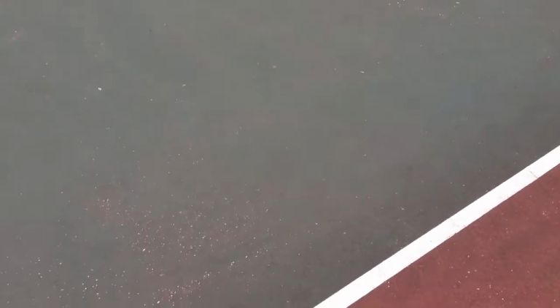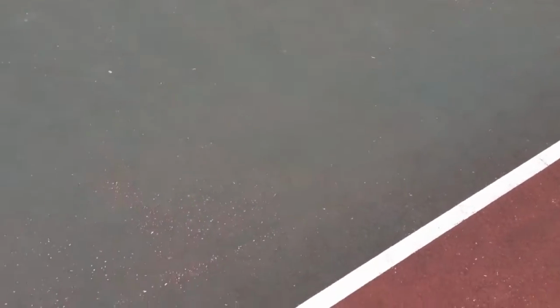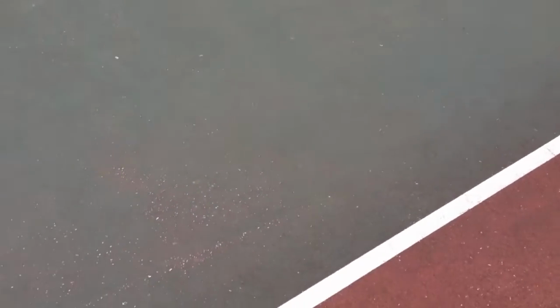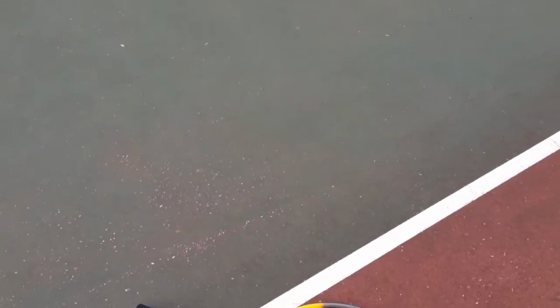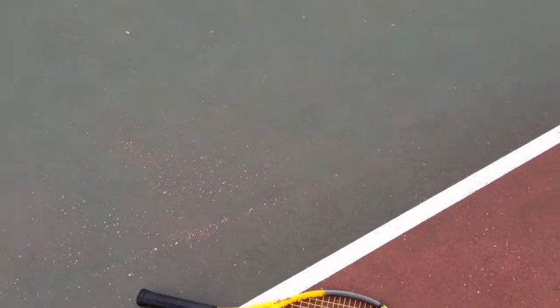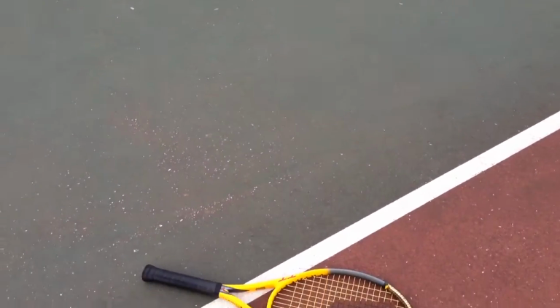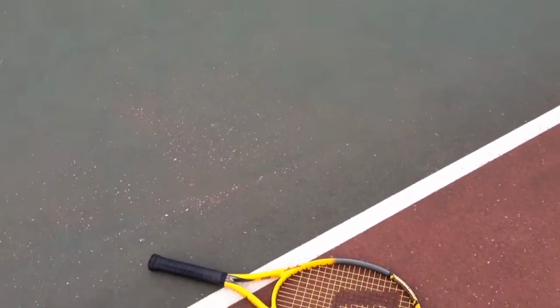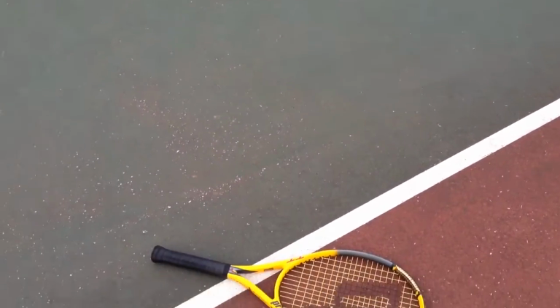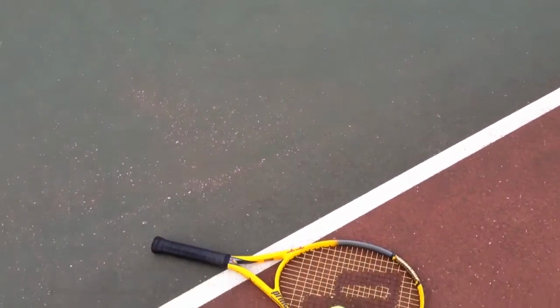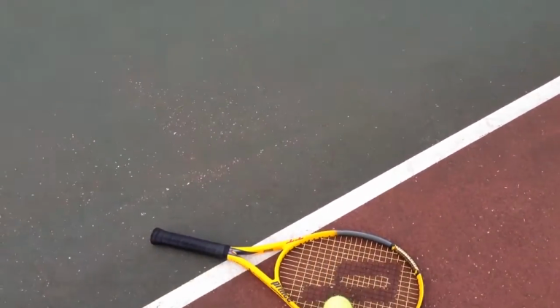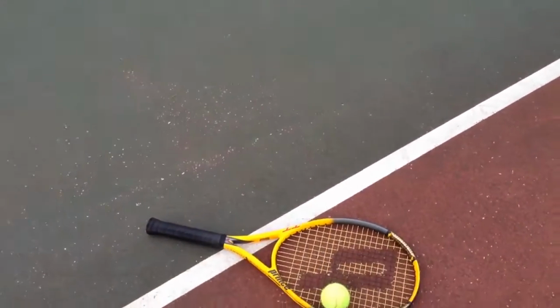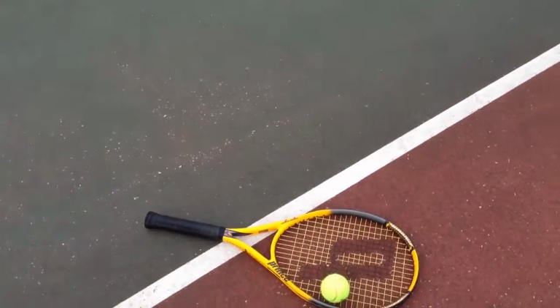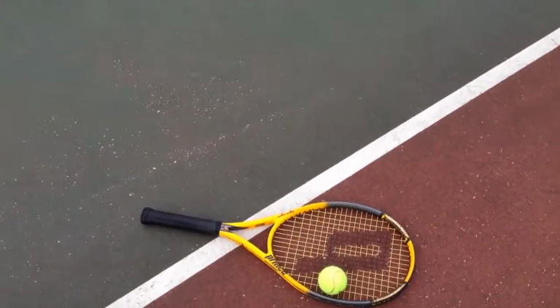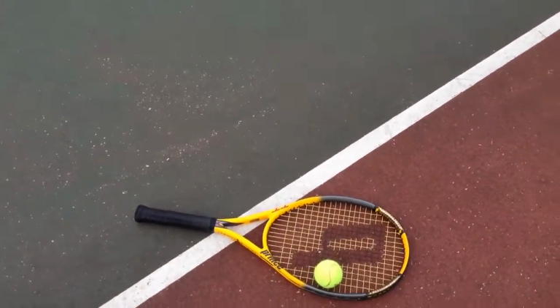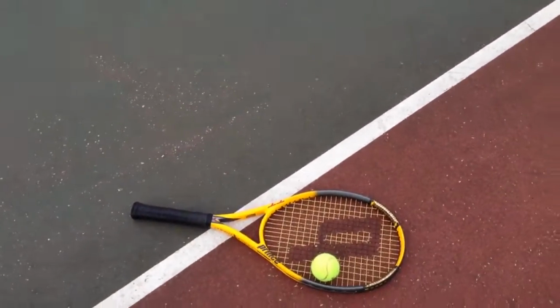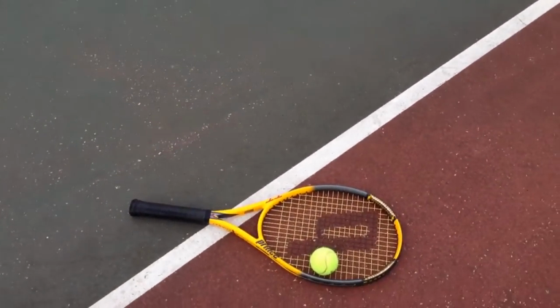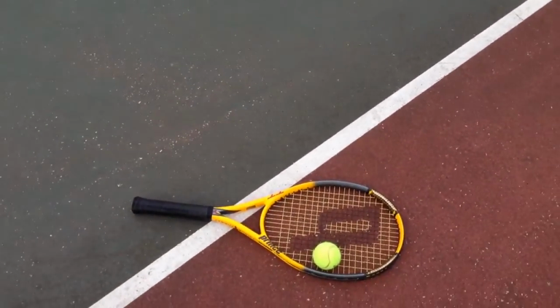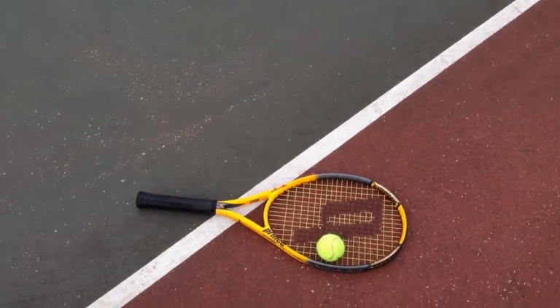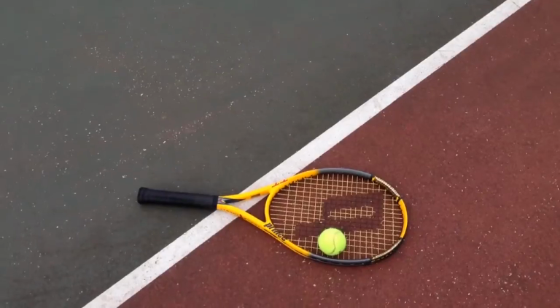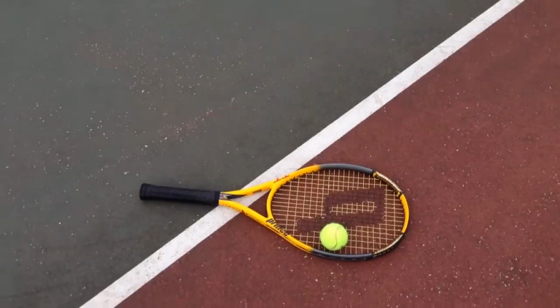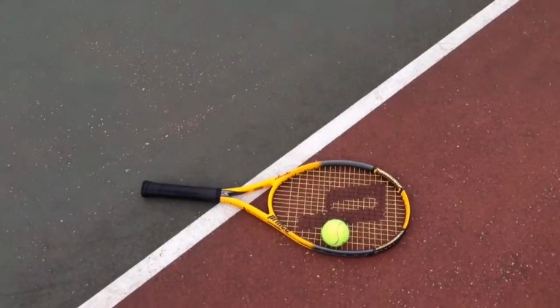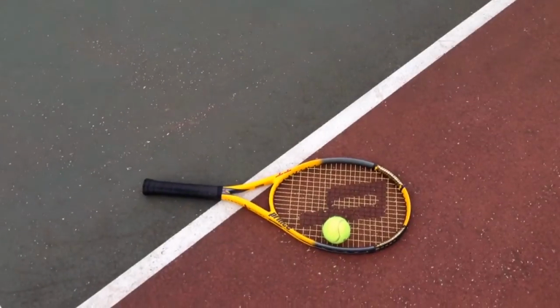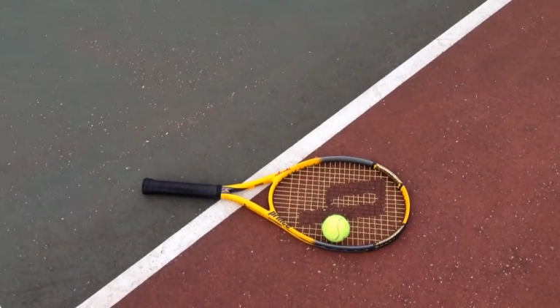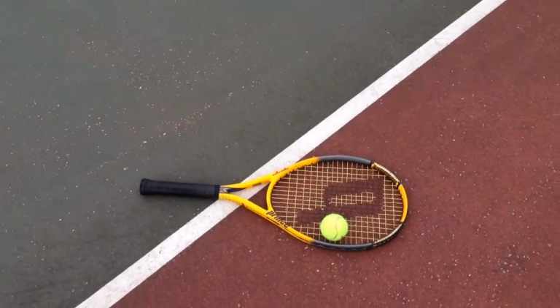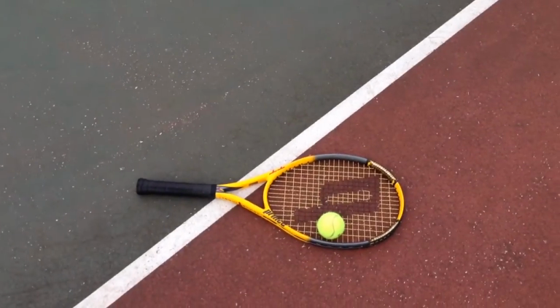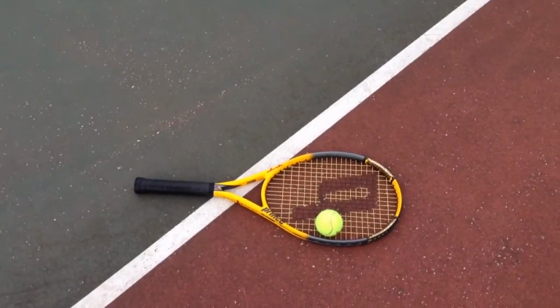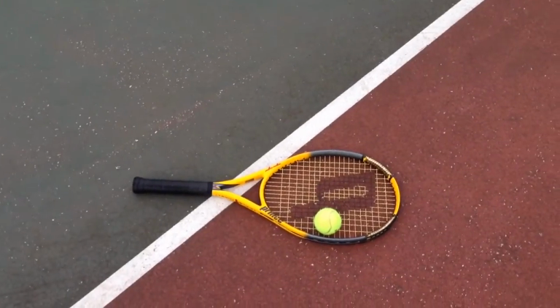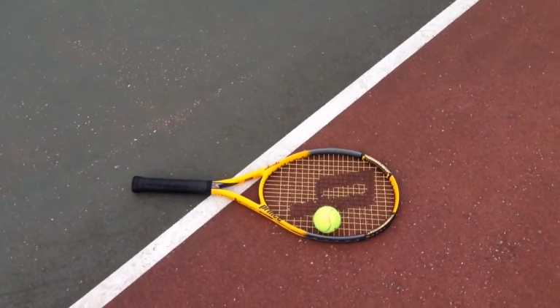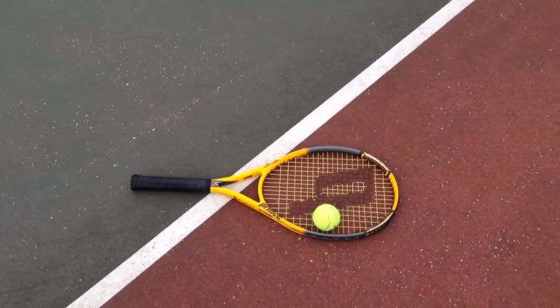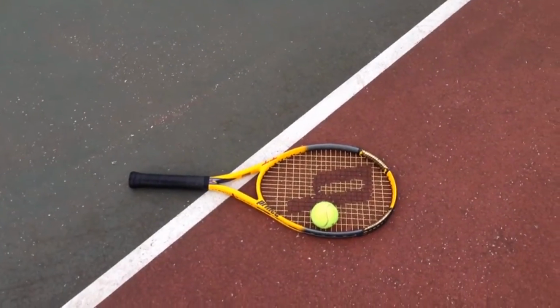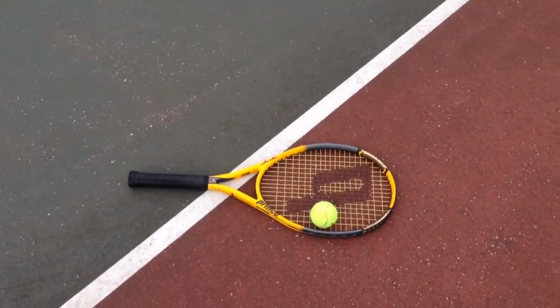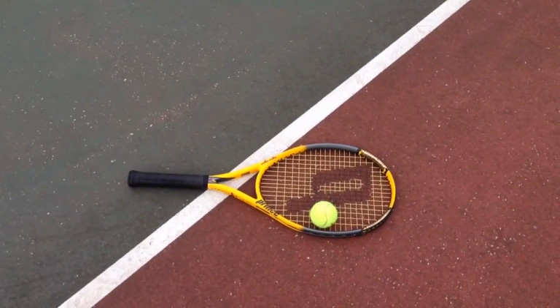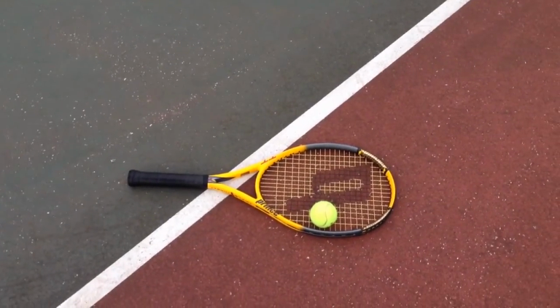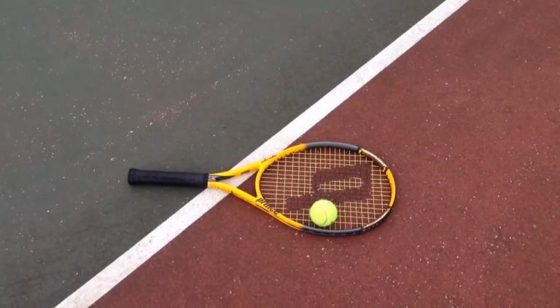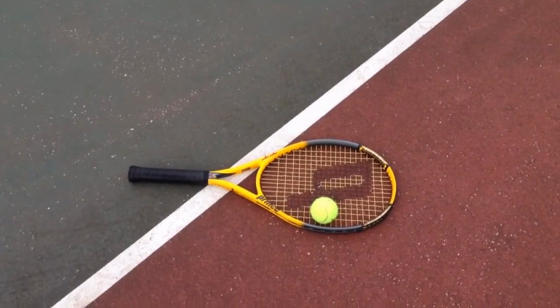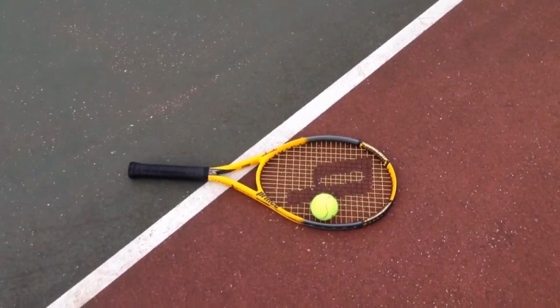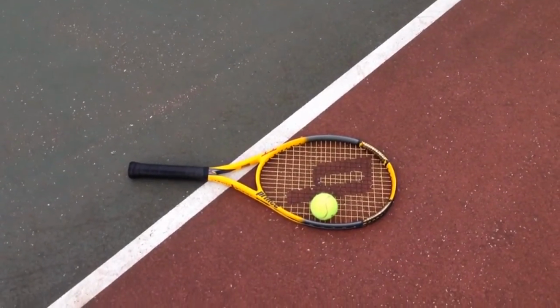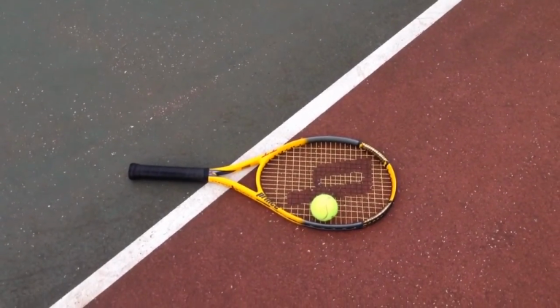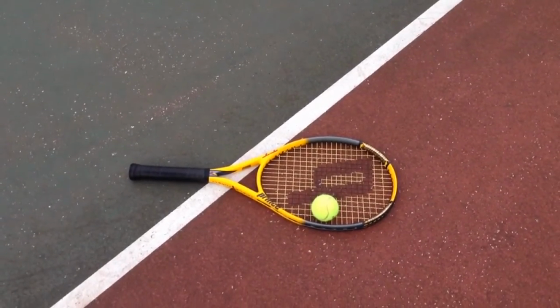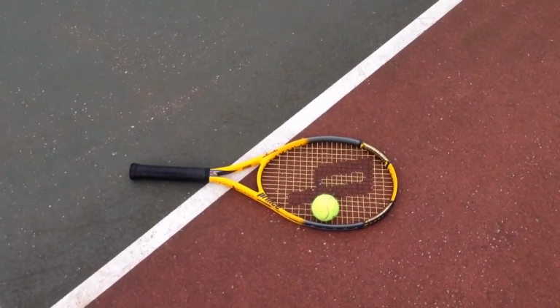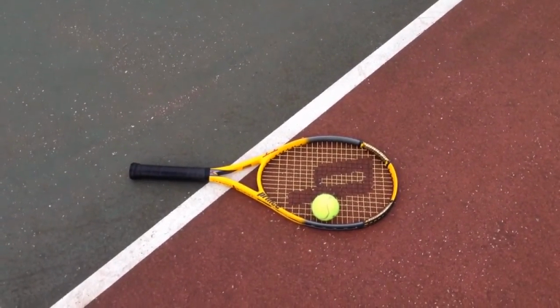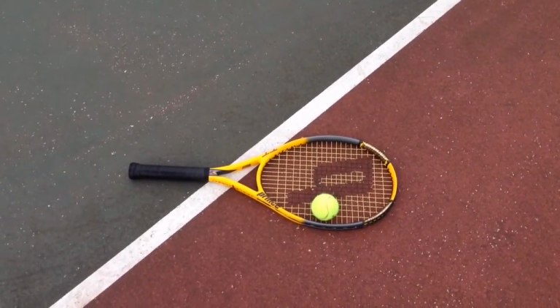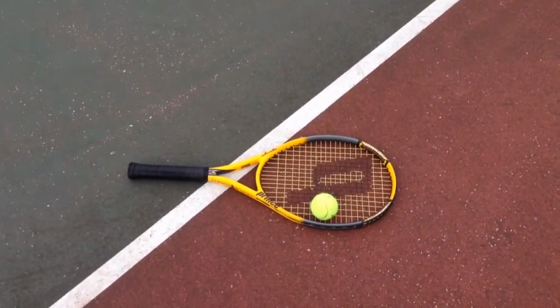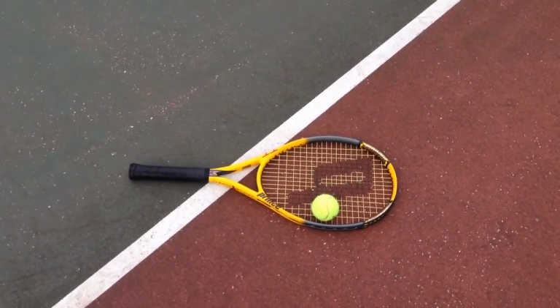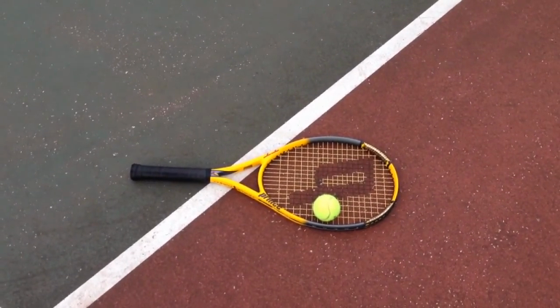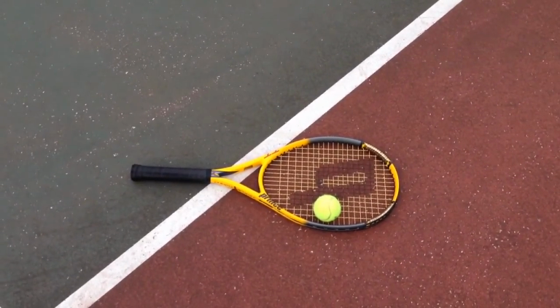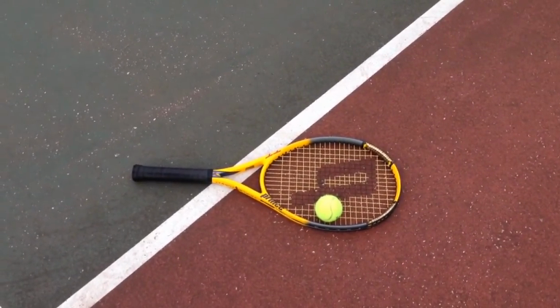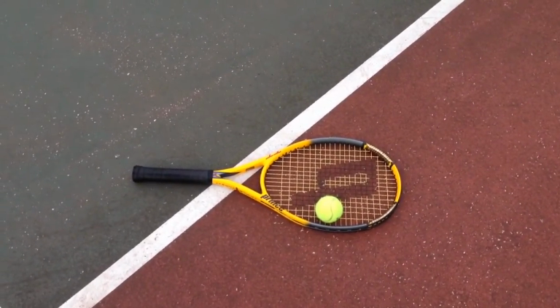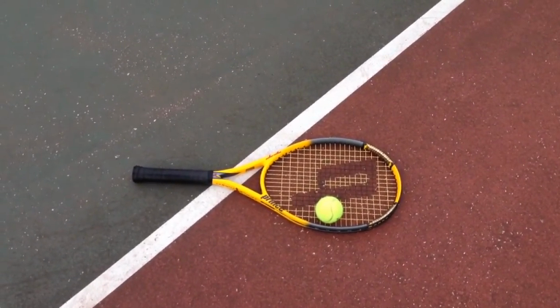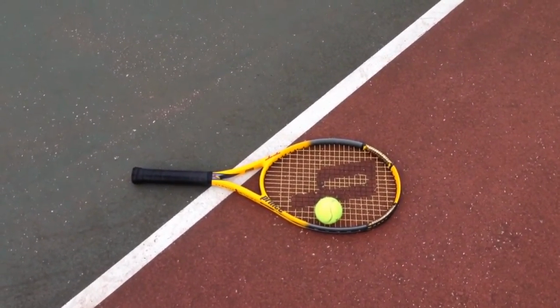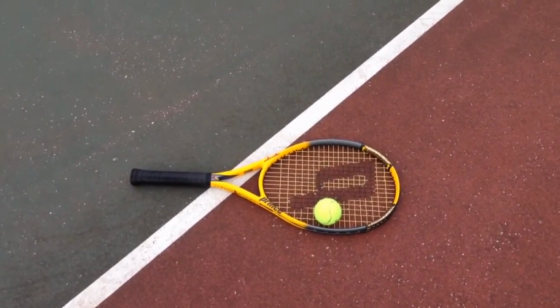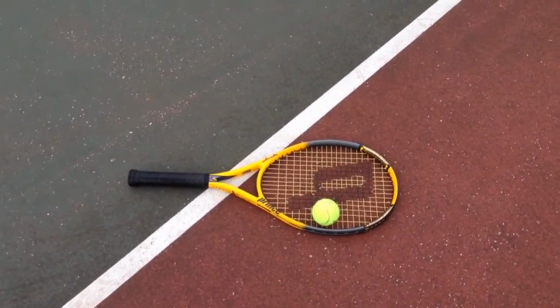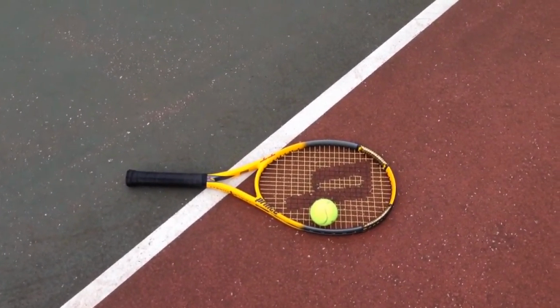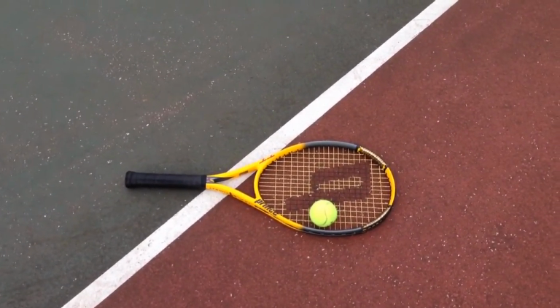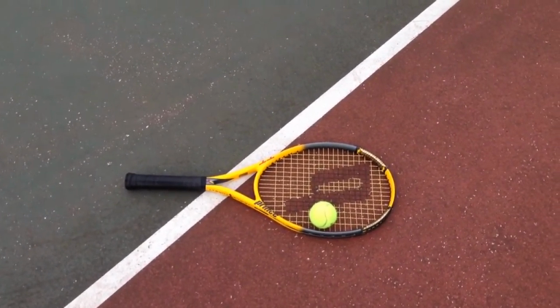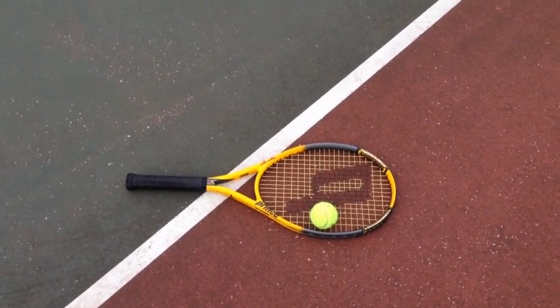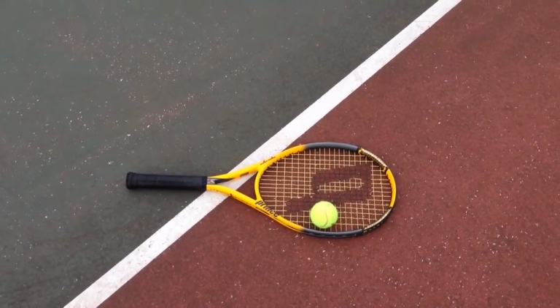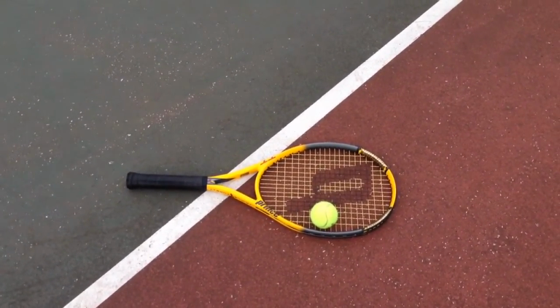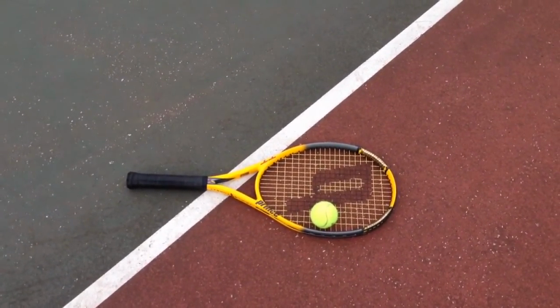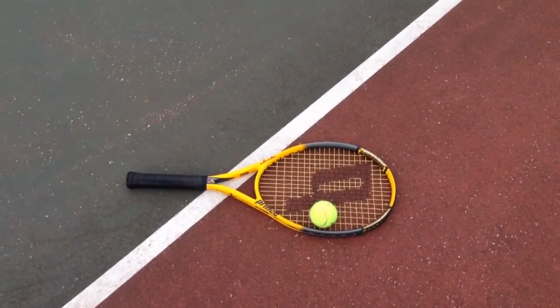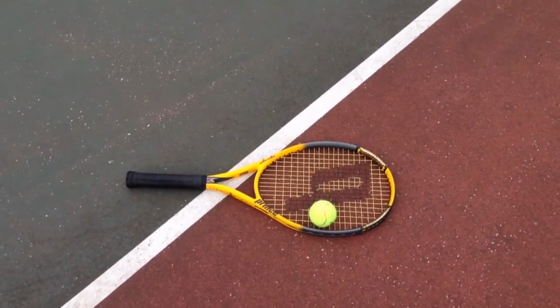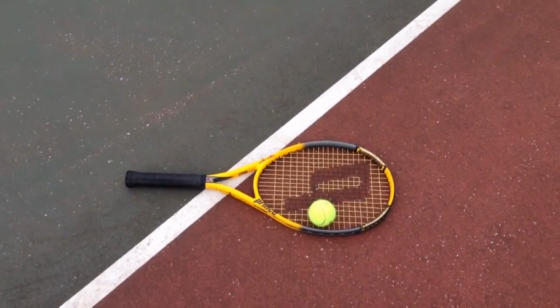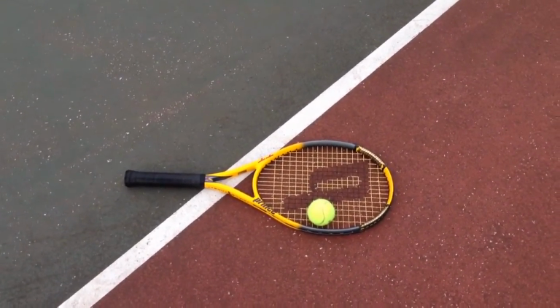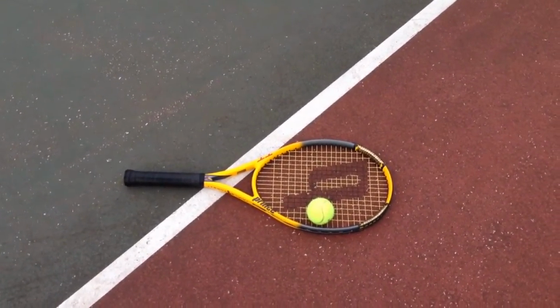You can find in this video's description a link to where you can order this racket as well as pressureless tennis balls.